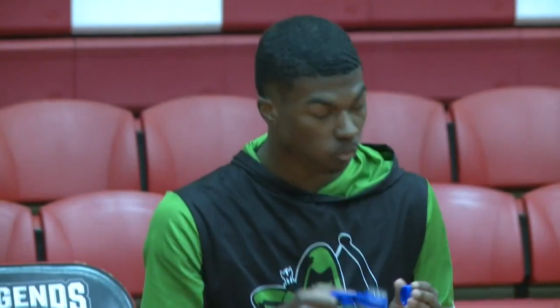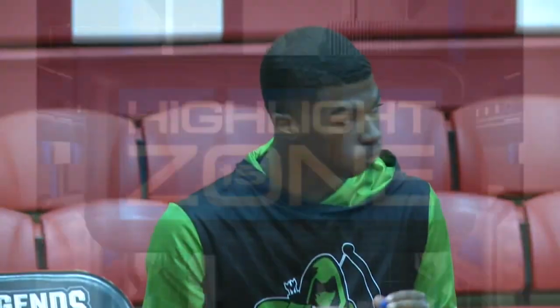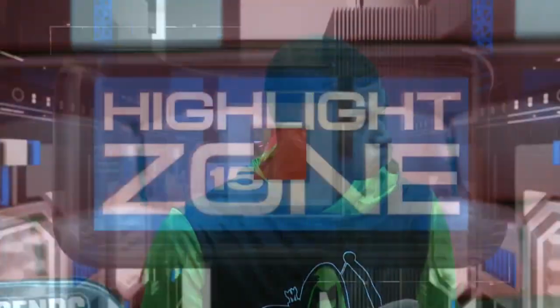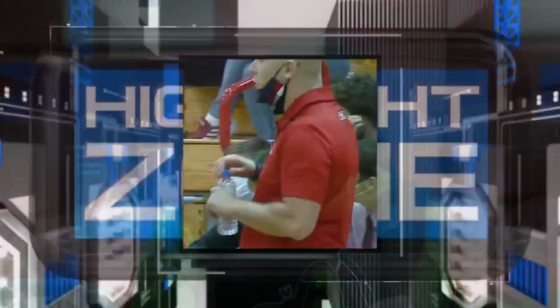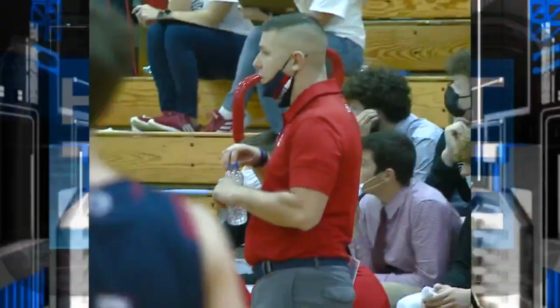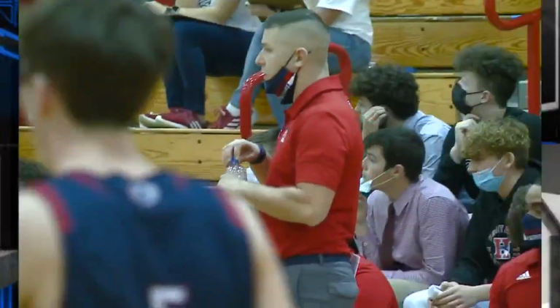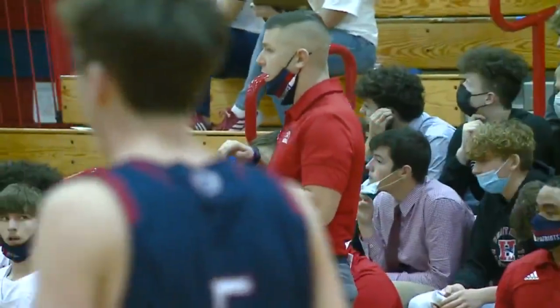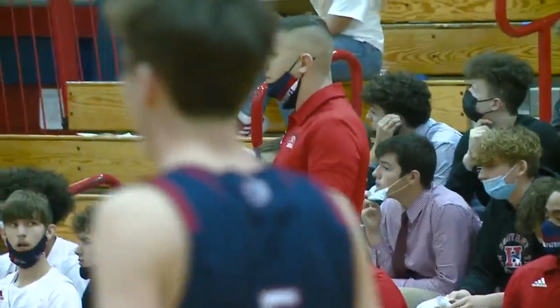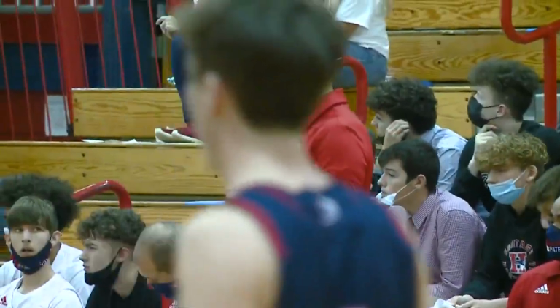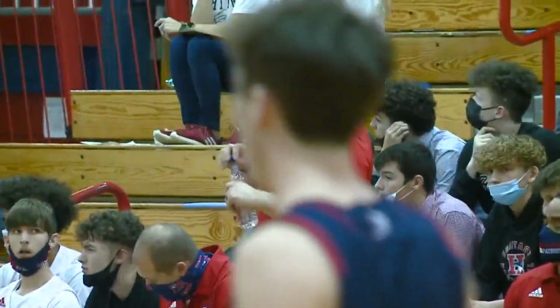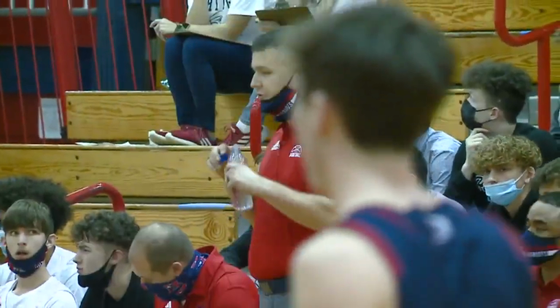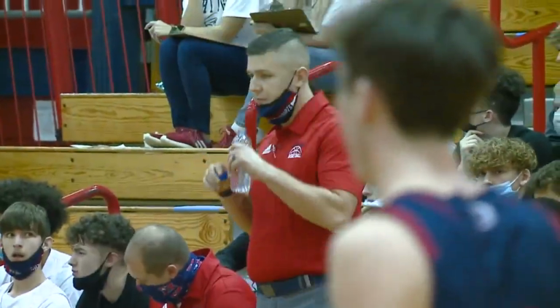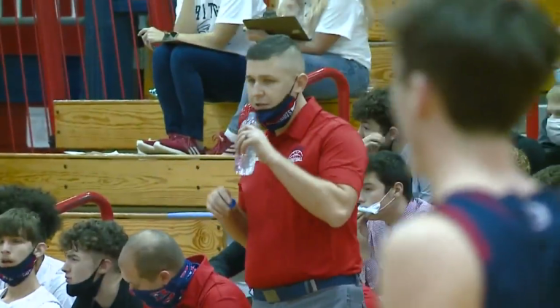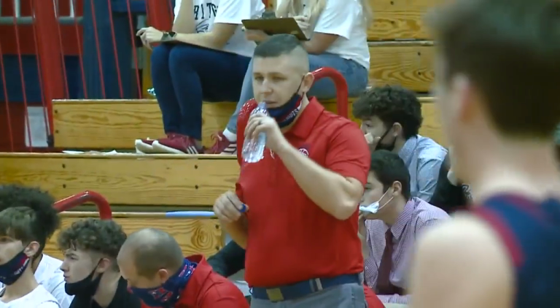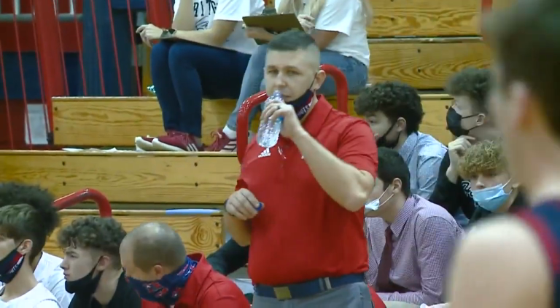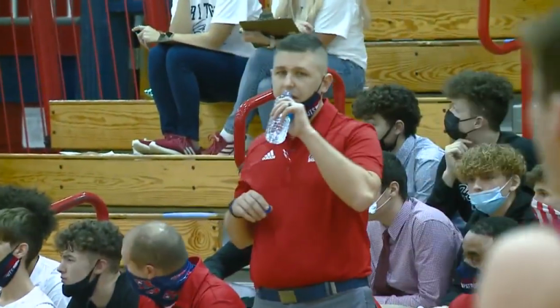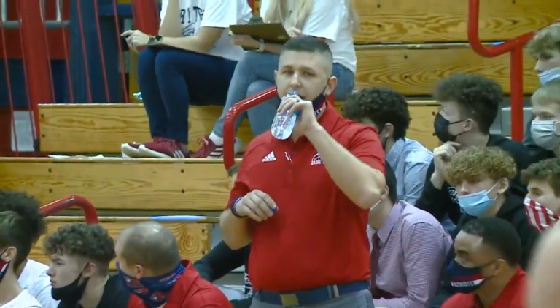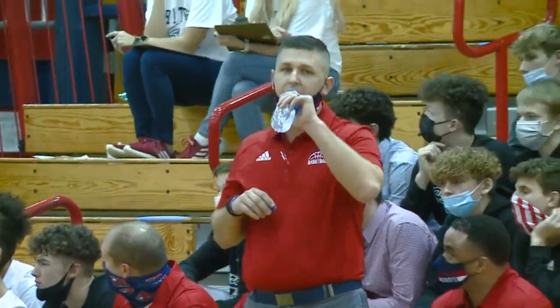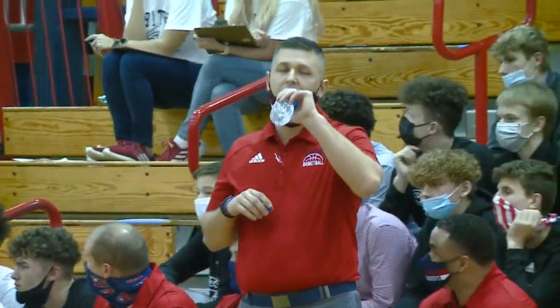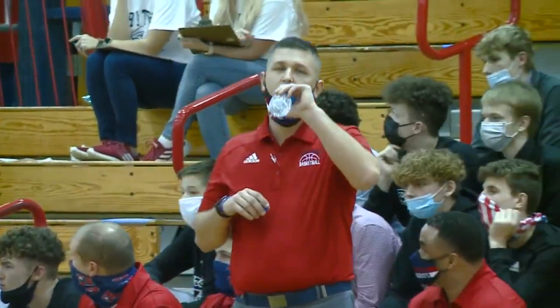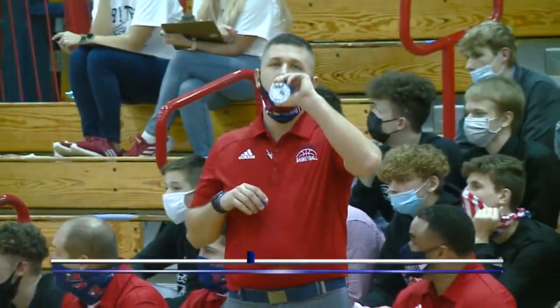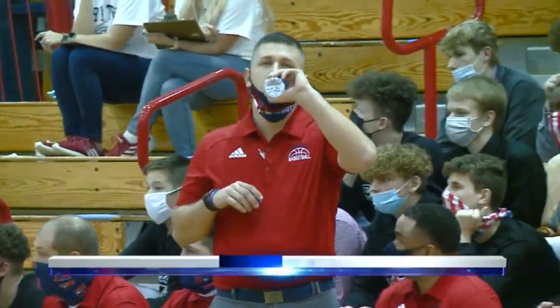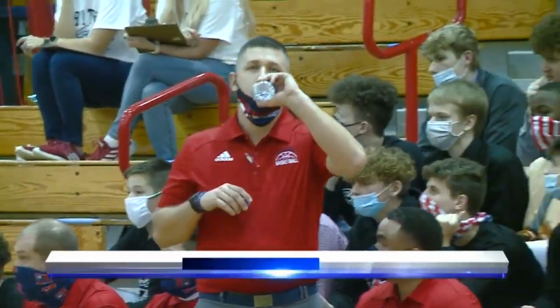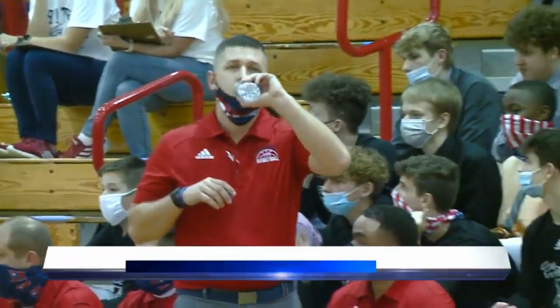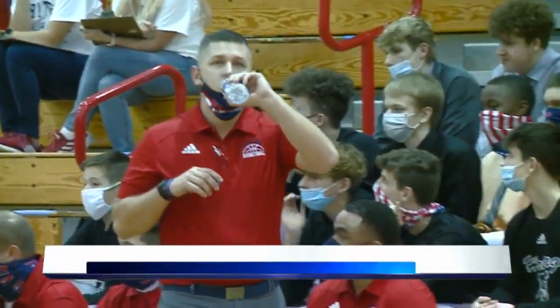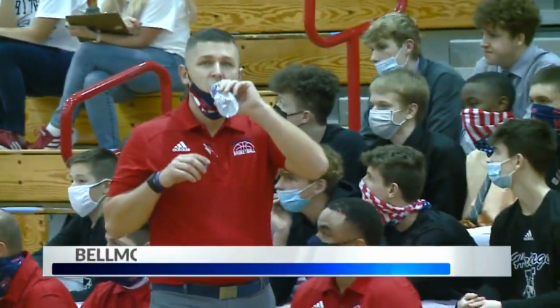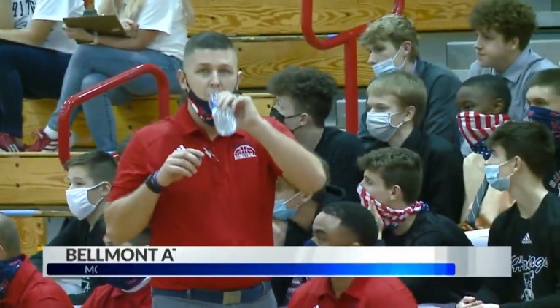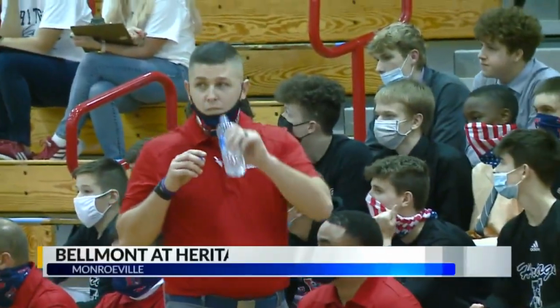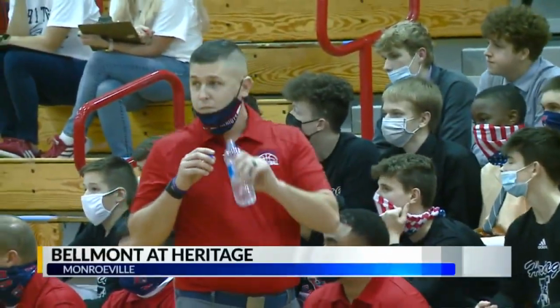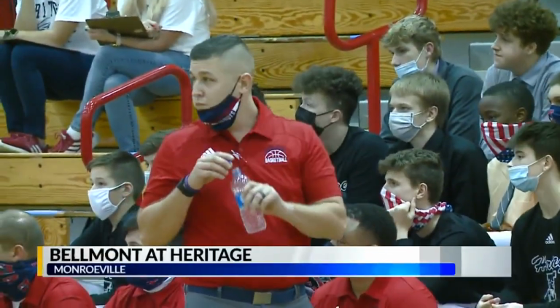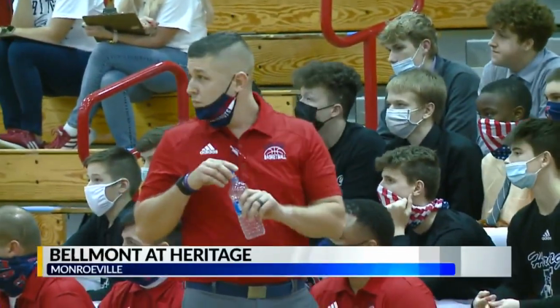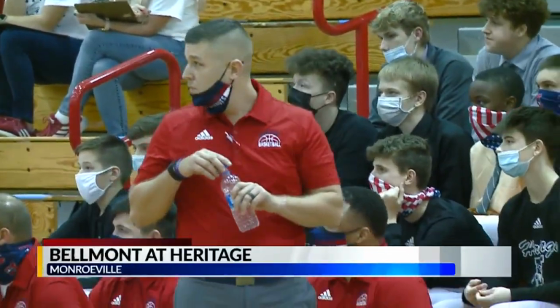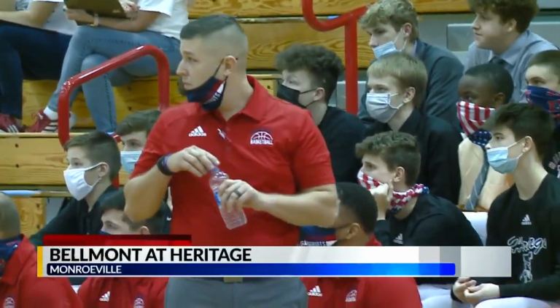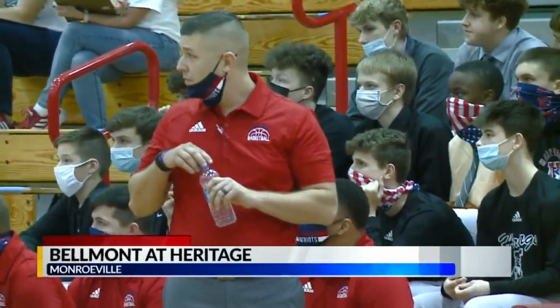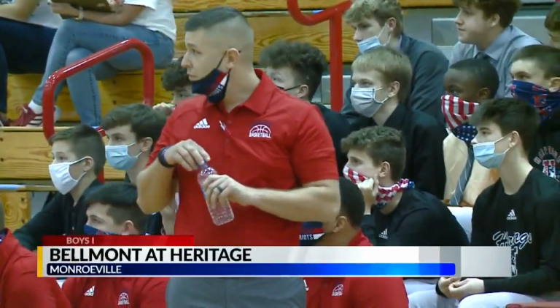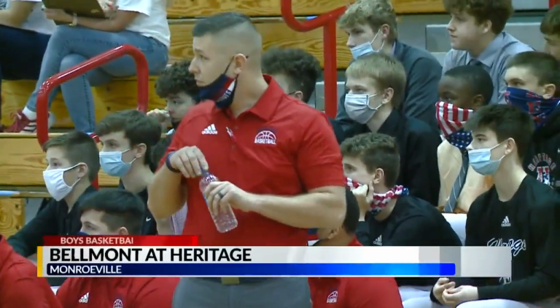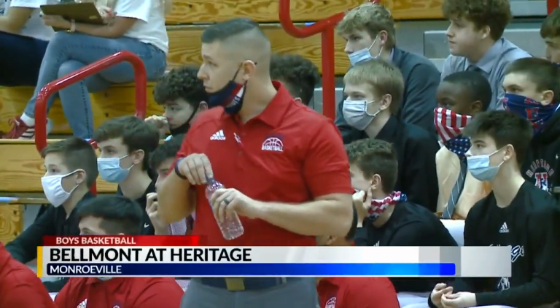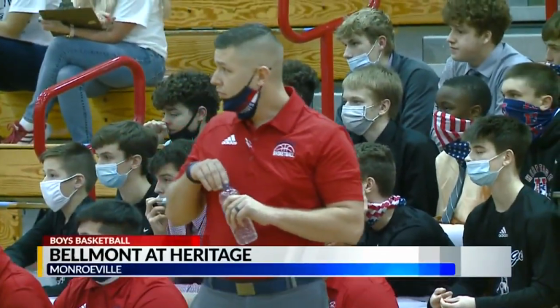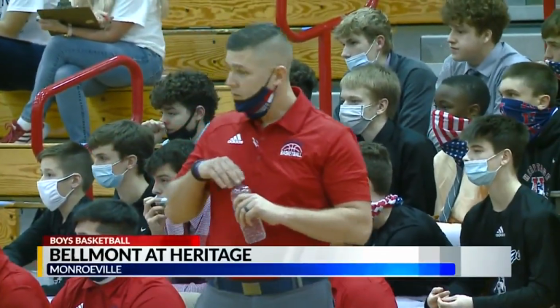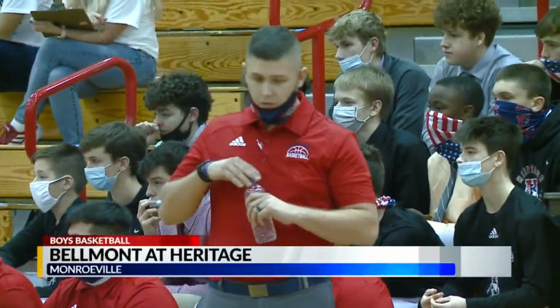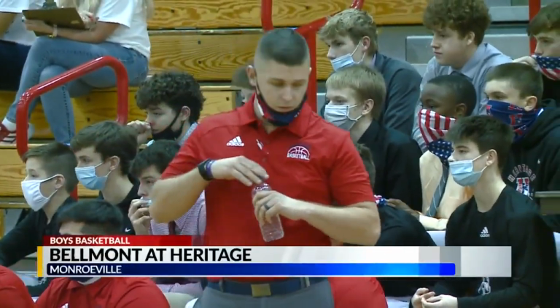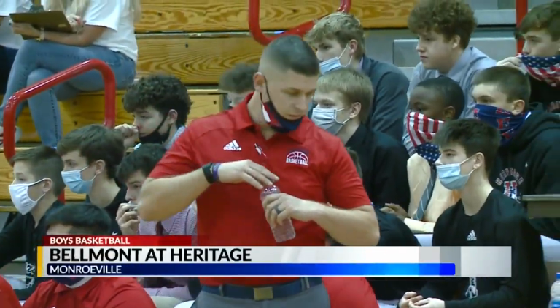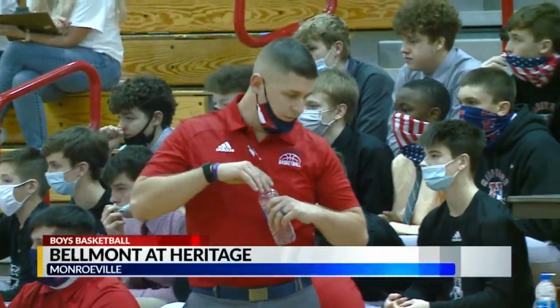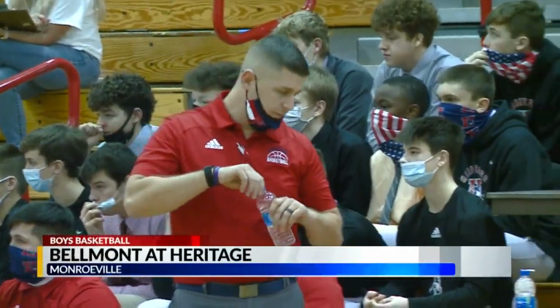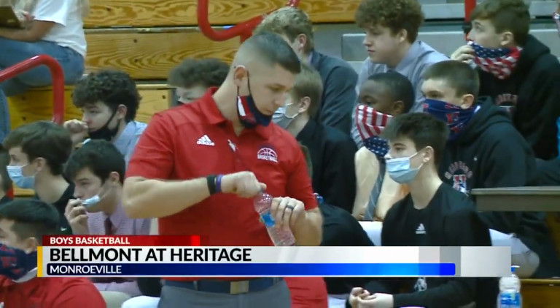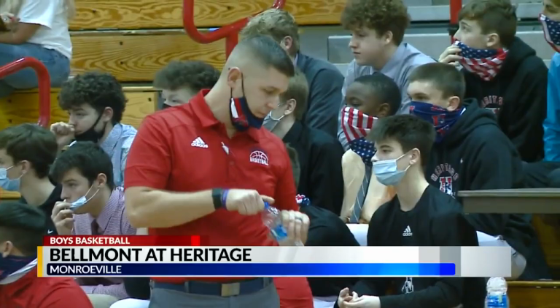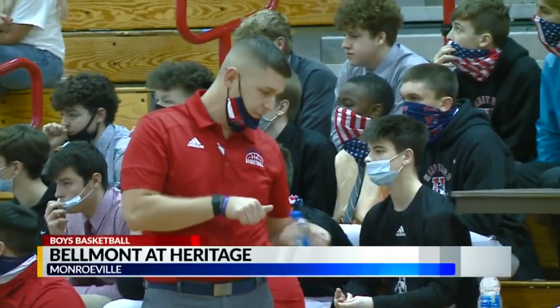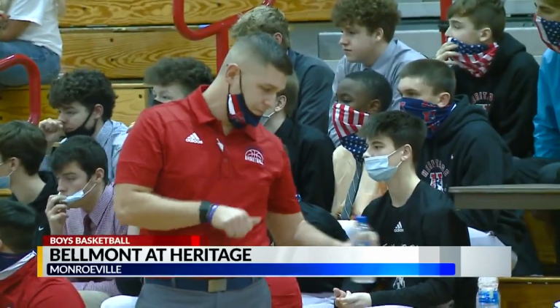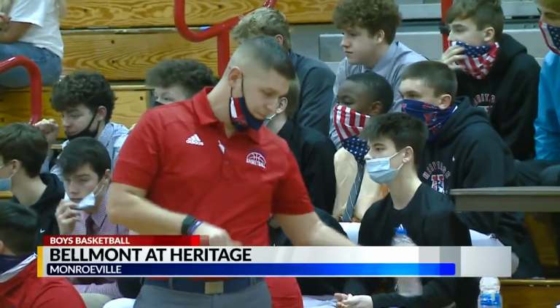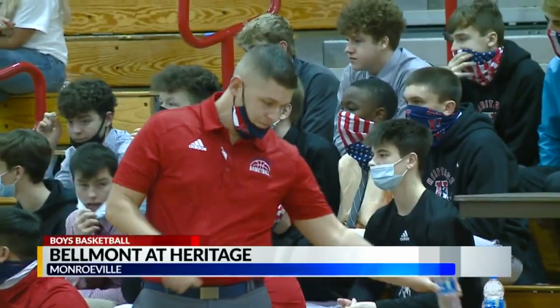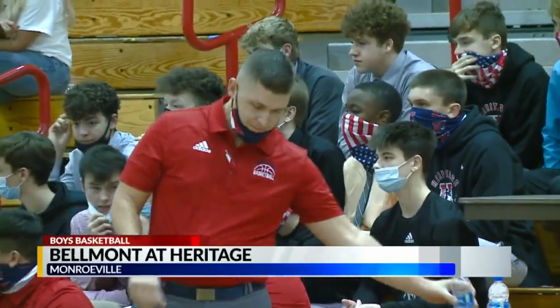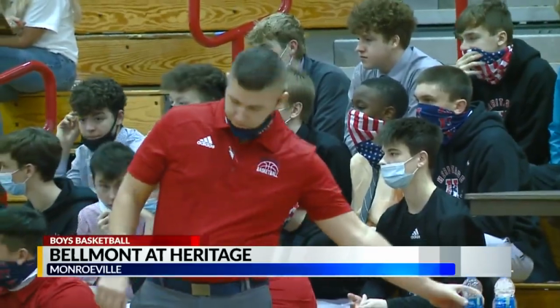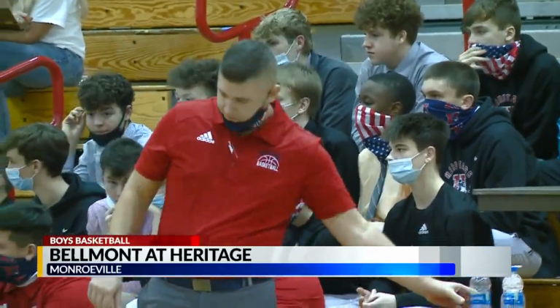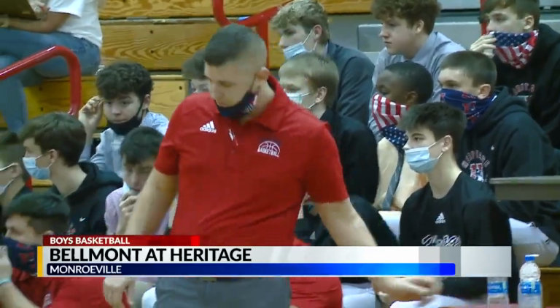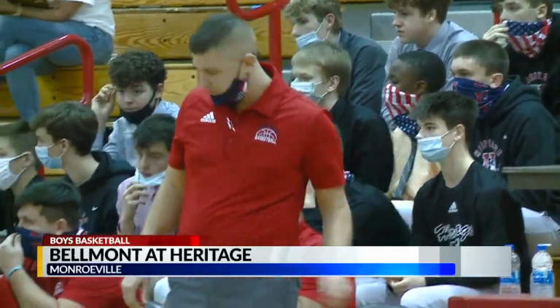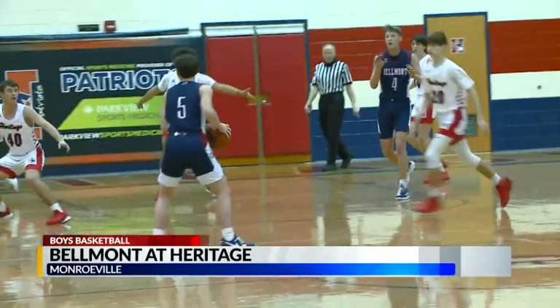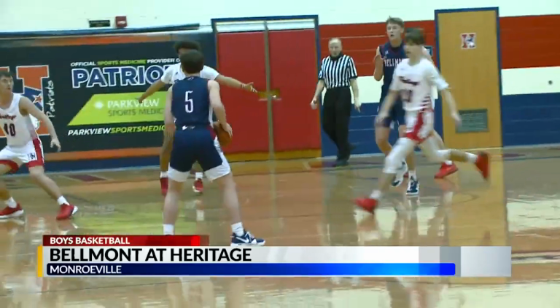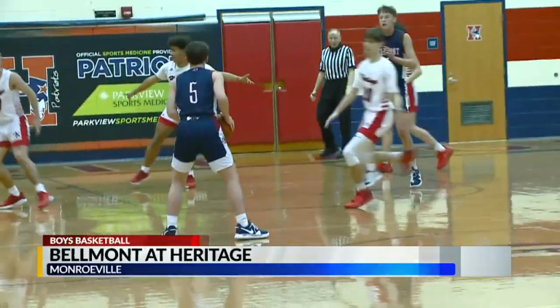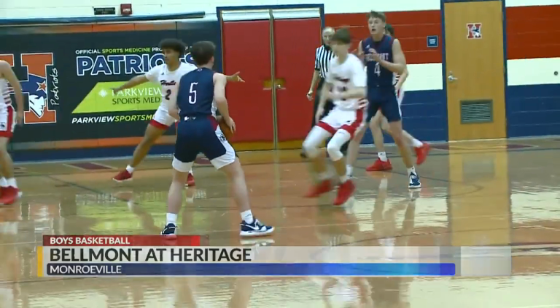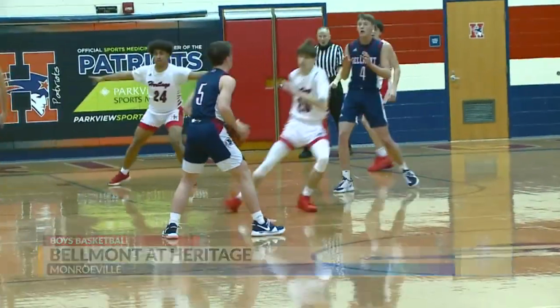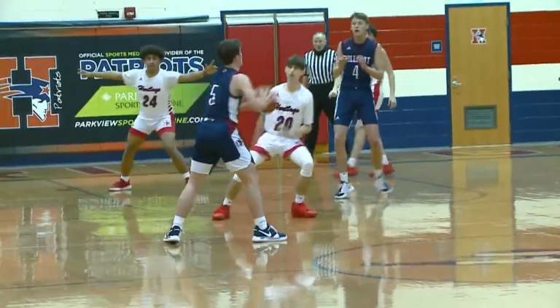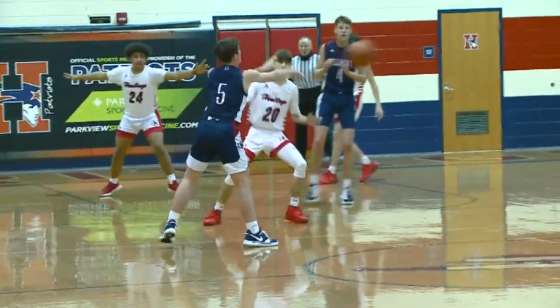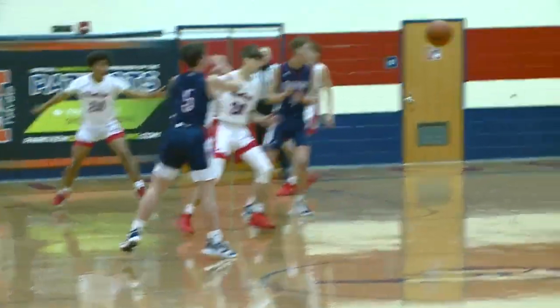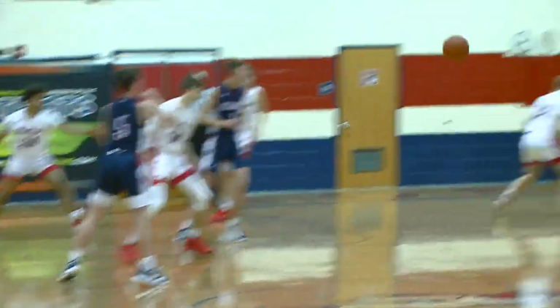After rescheduling their first six games, Heritage with its season opener — the Patriots hosting their neighbor to the south, the Belmont Braves.